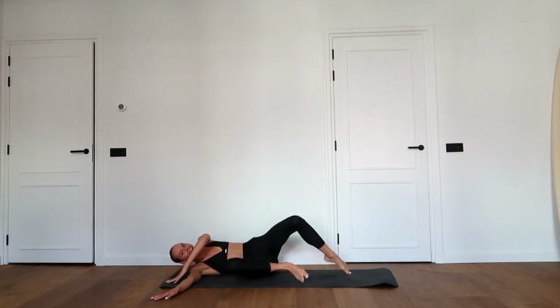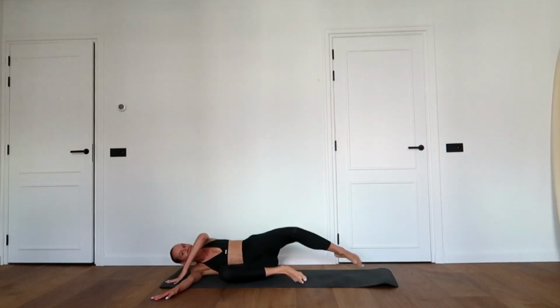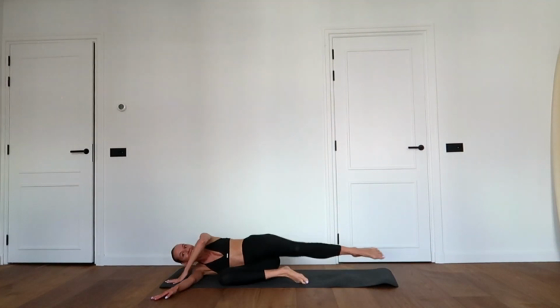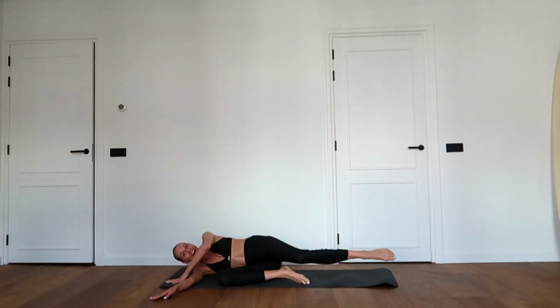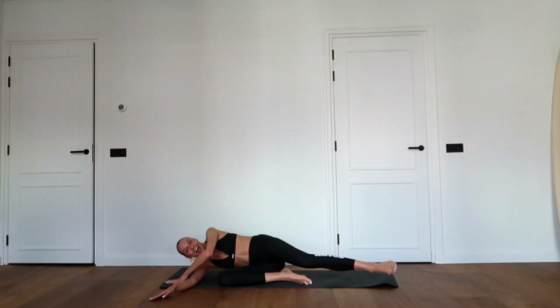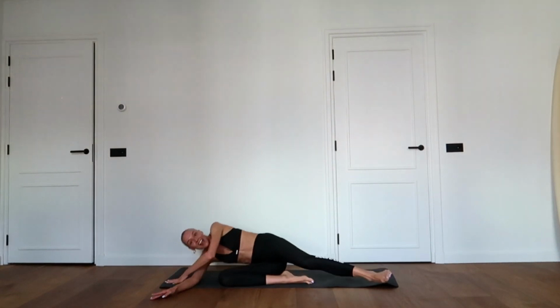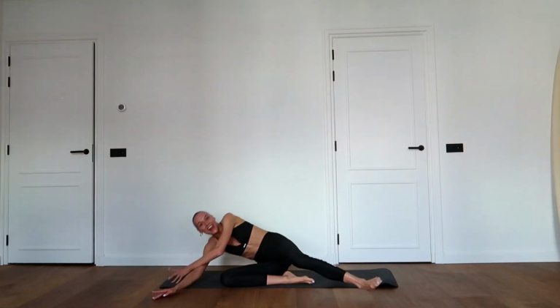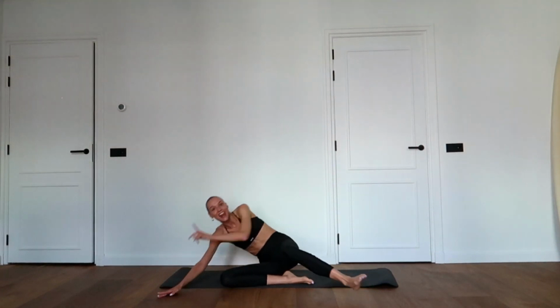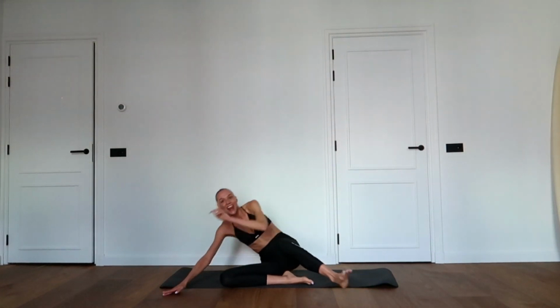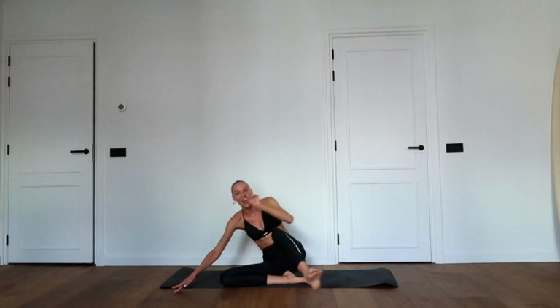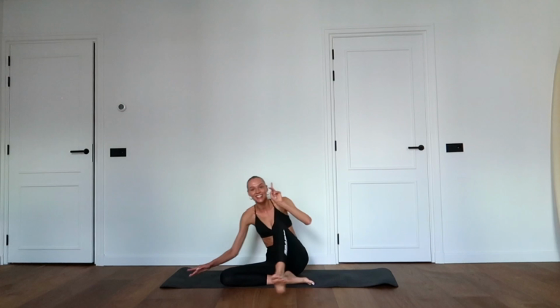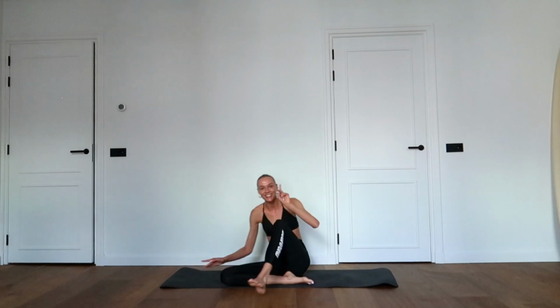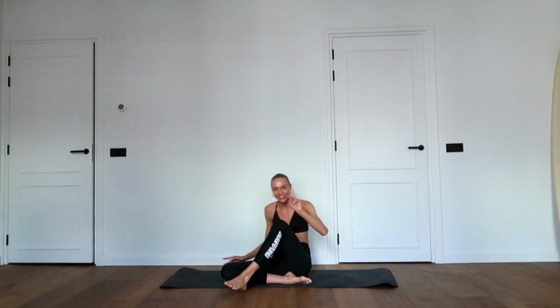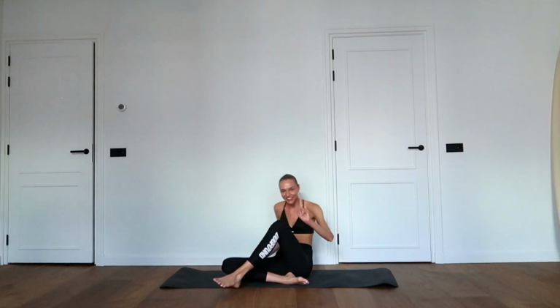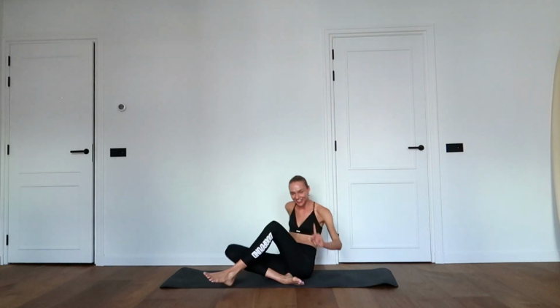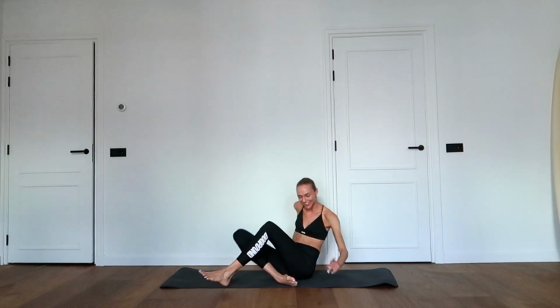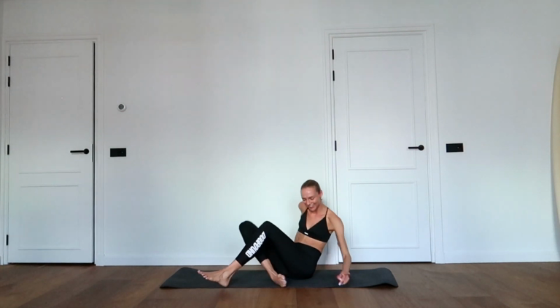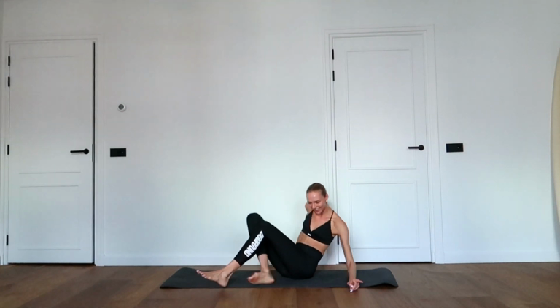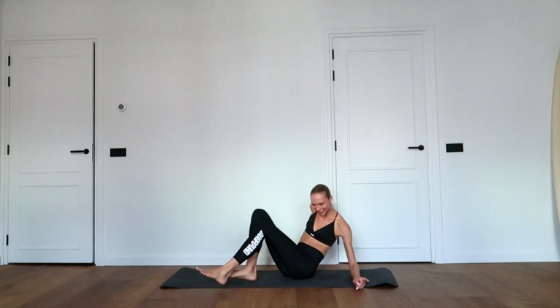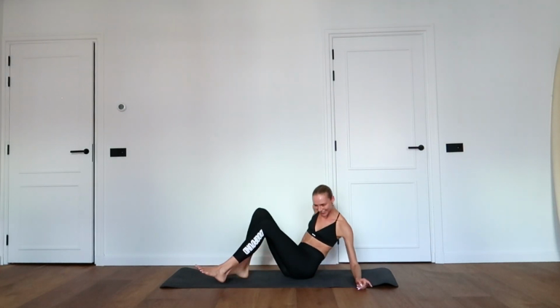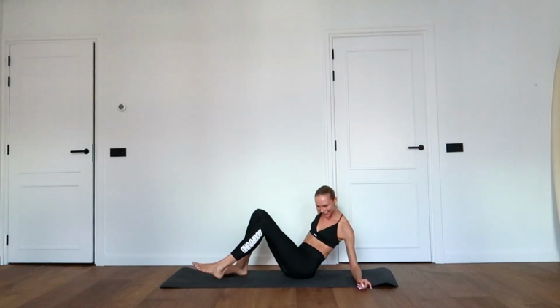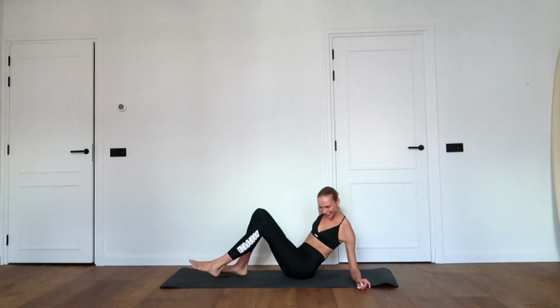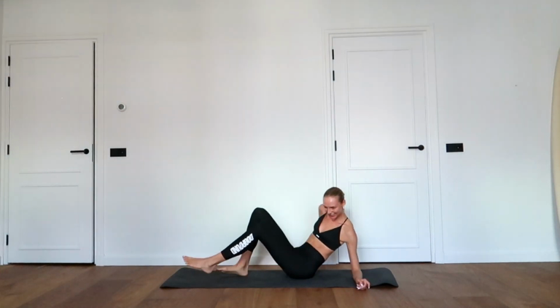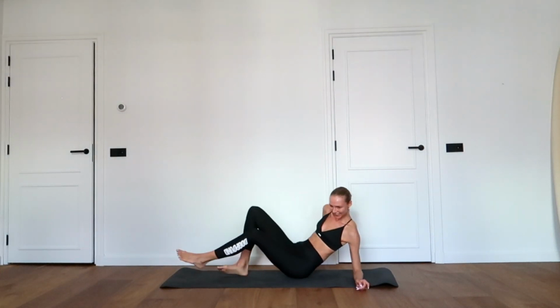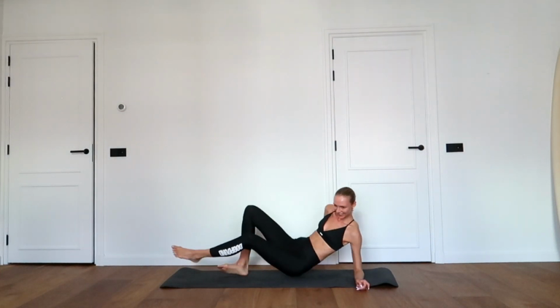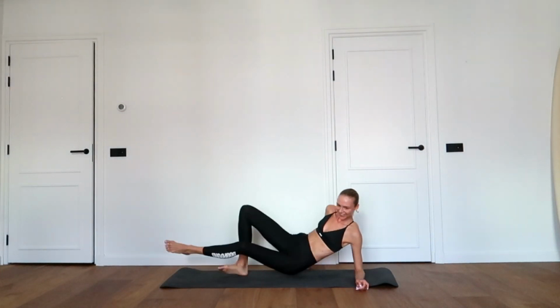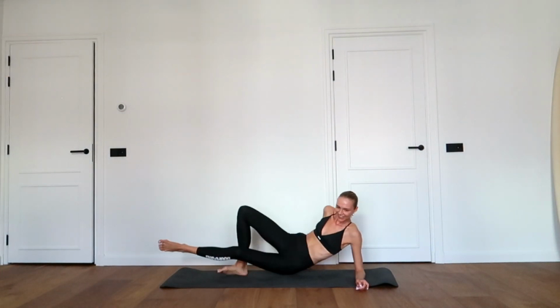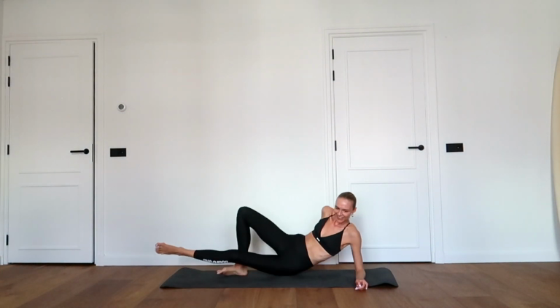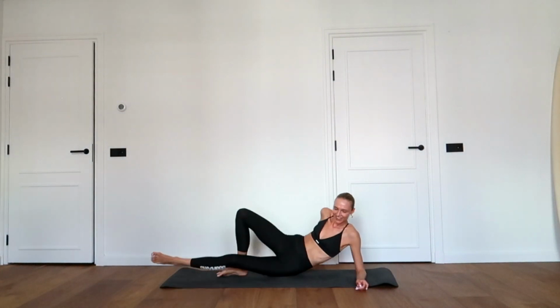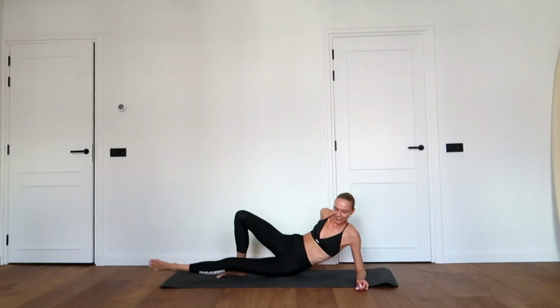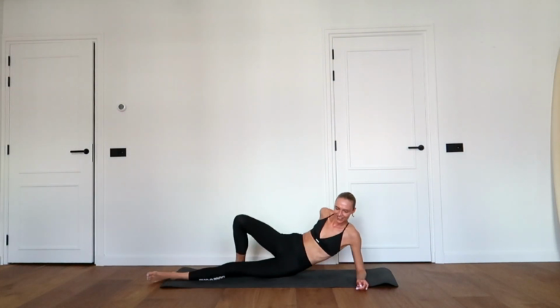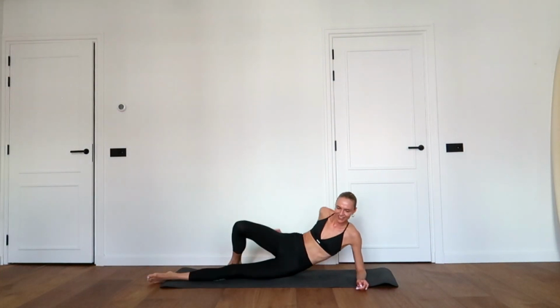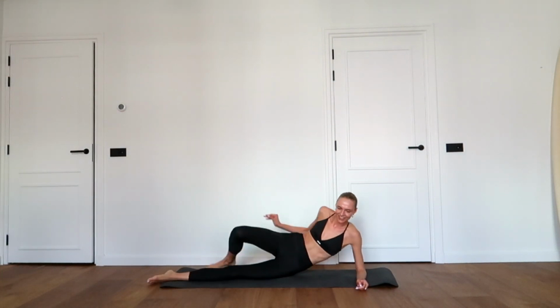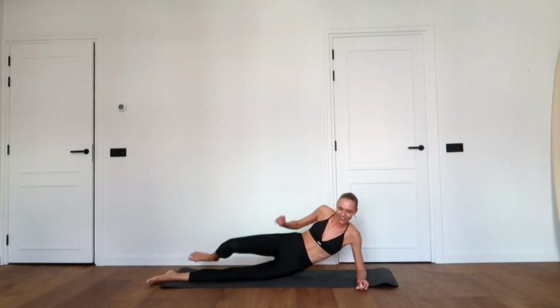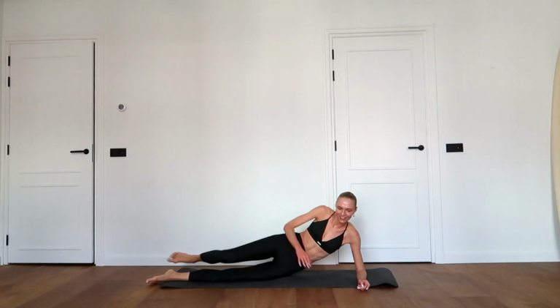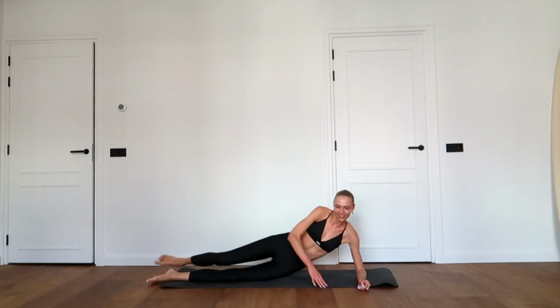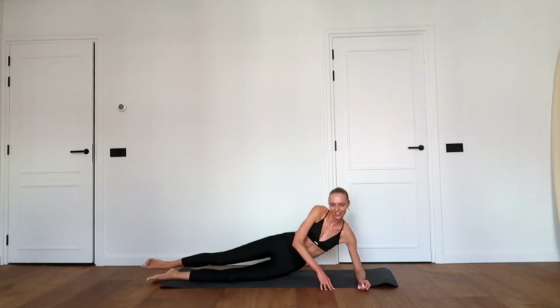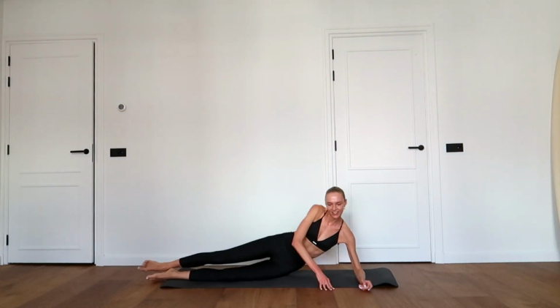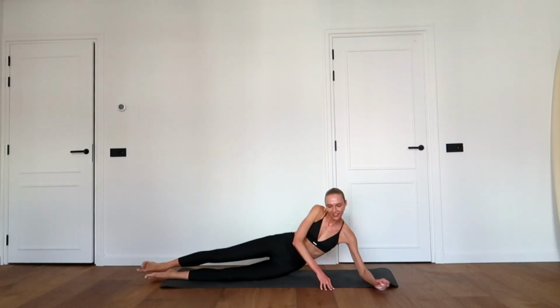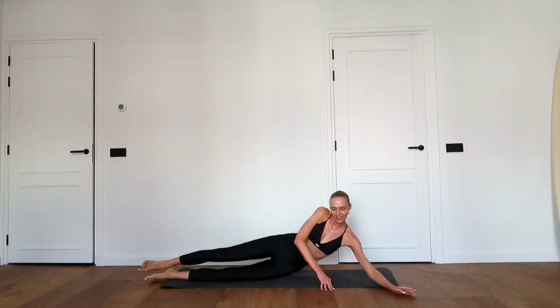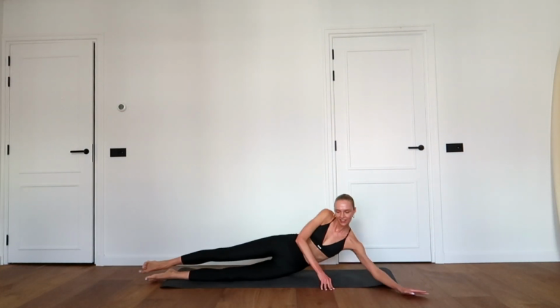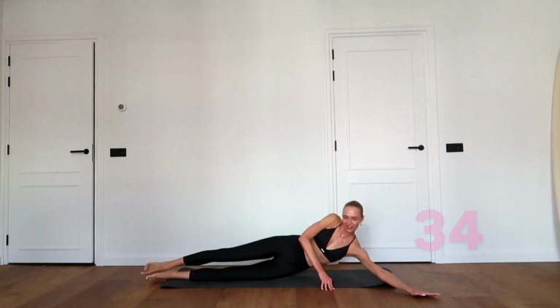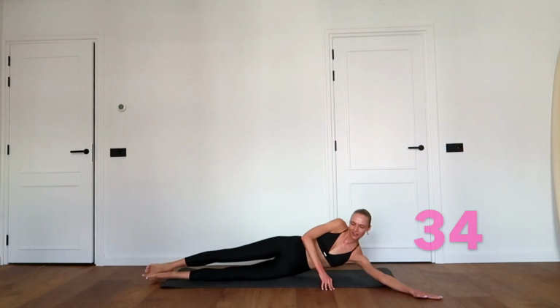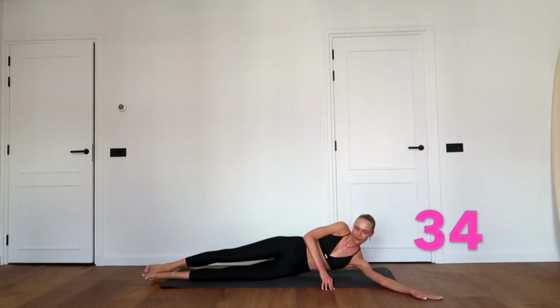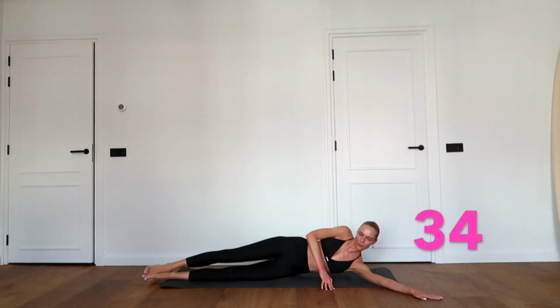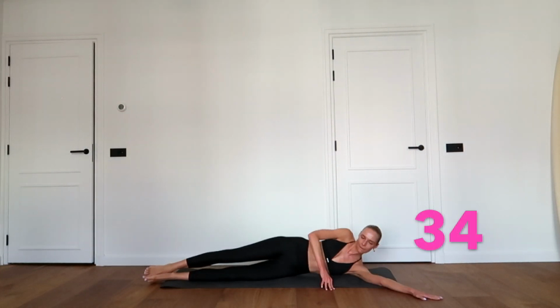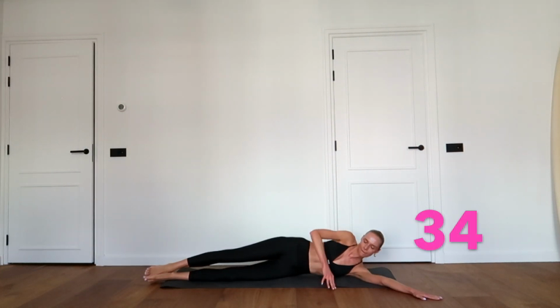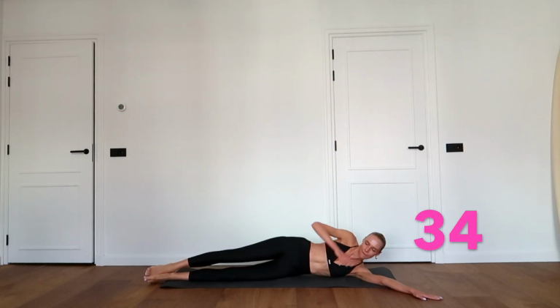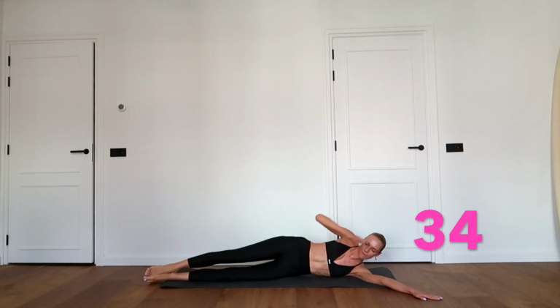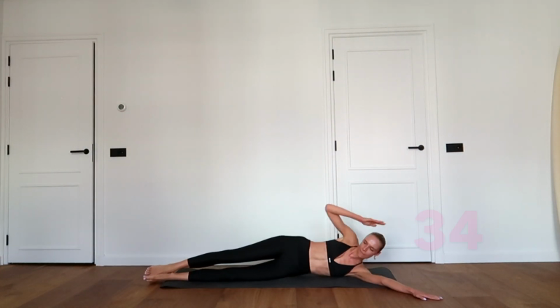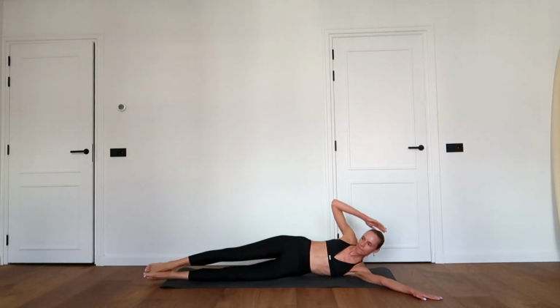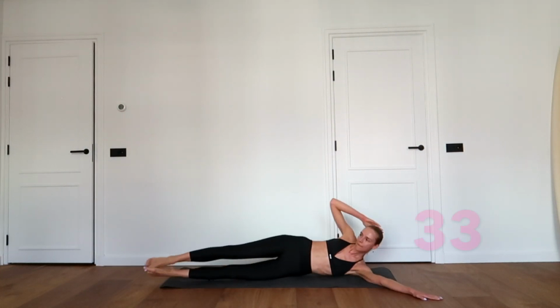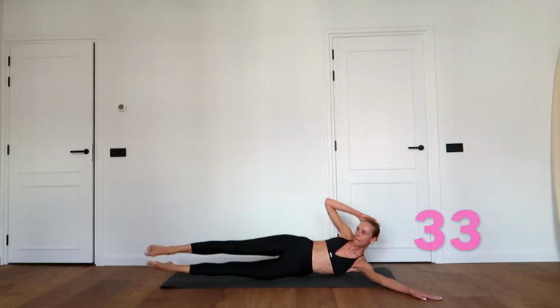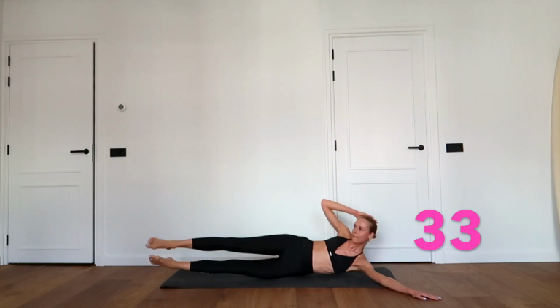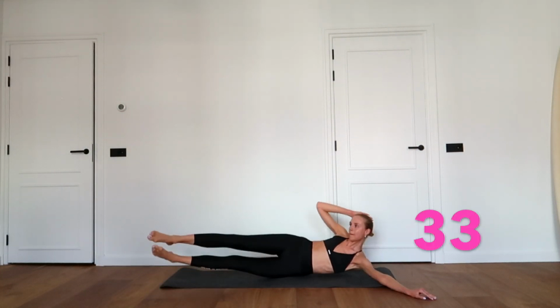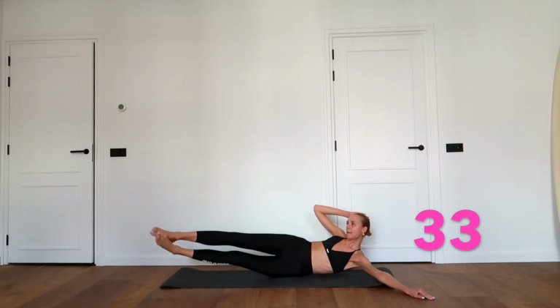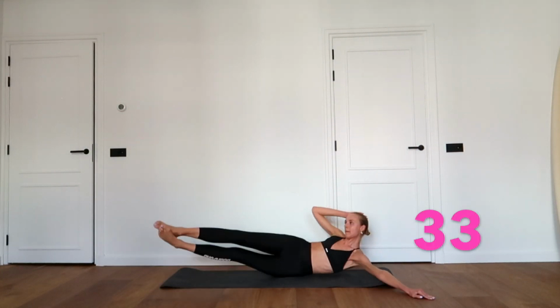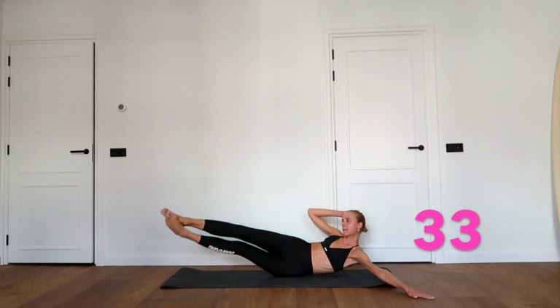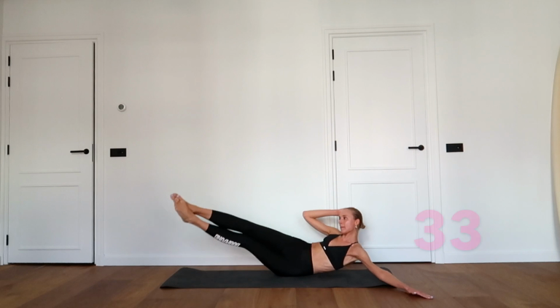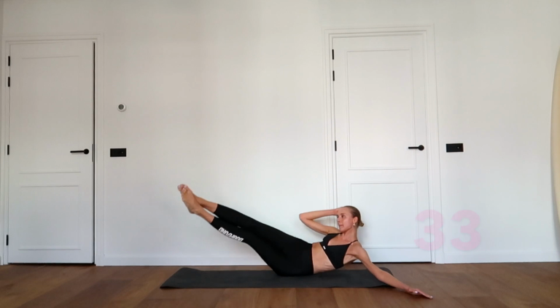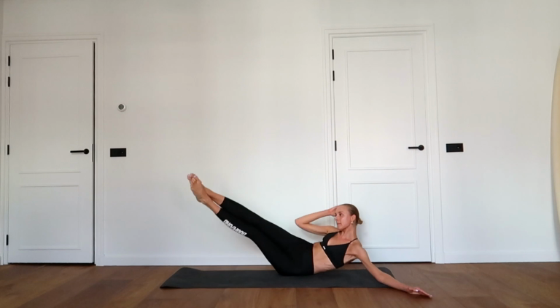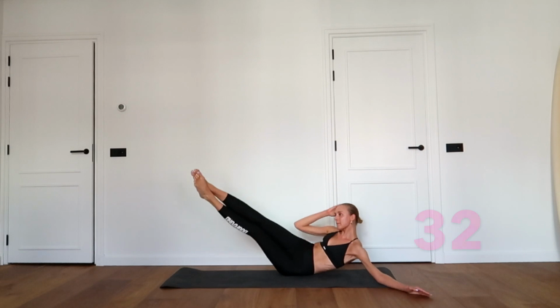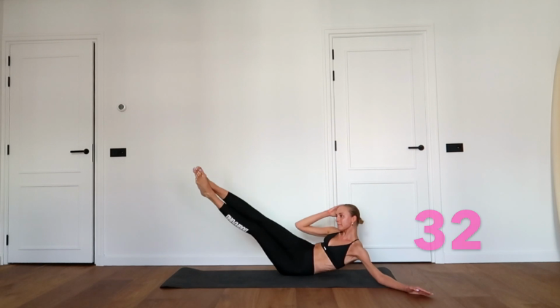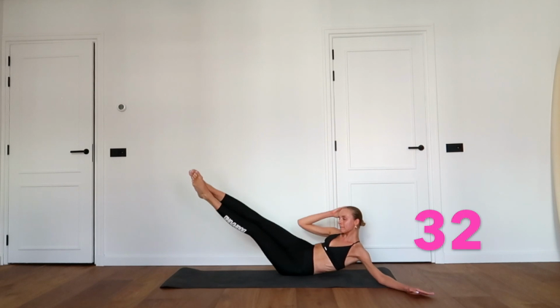Great job! Change sides. This is the last exercise of this workout. You got this, keep going!